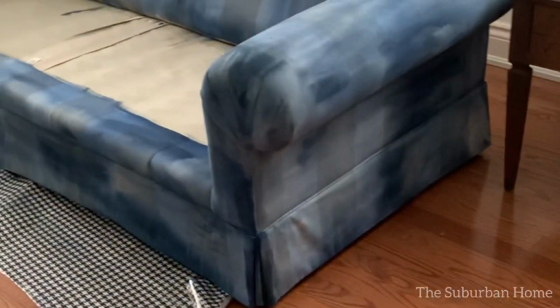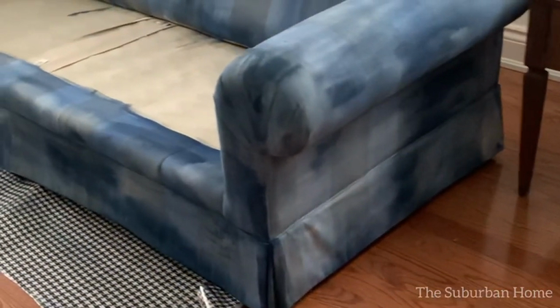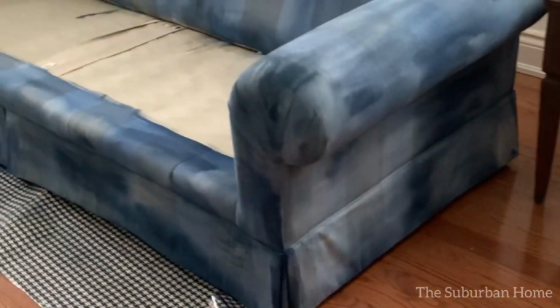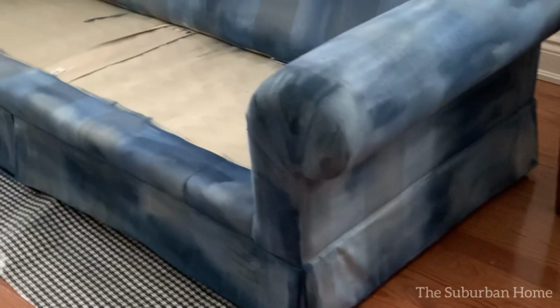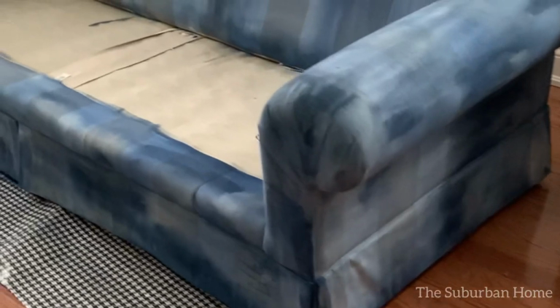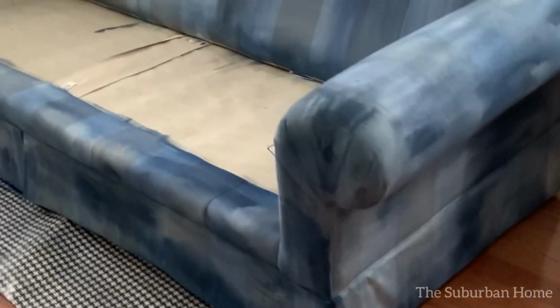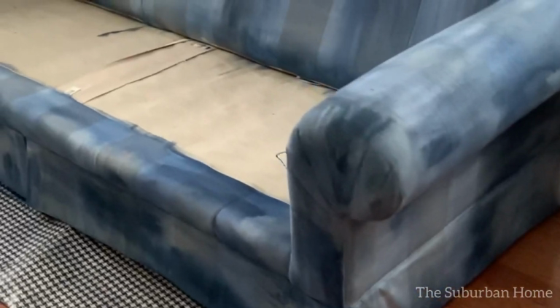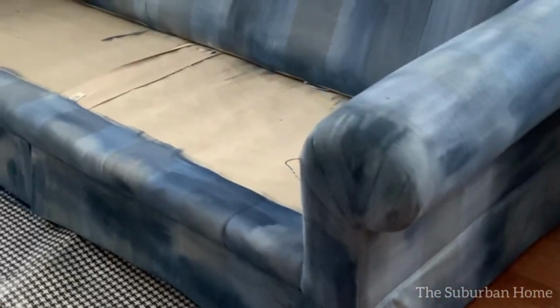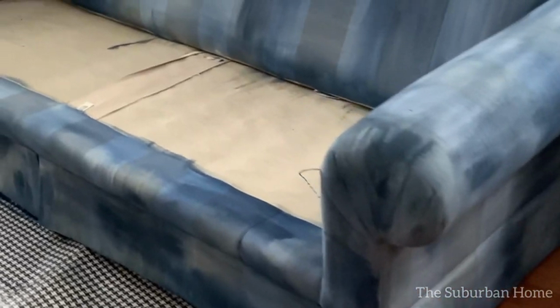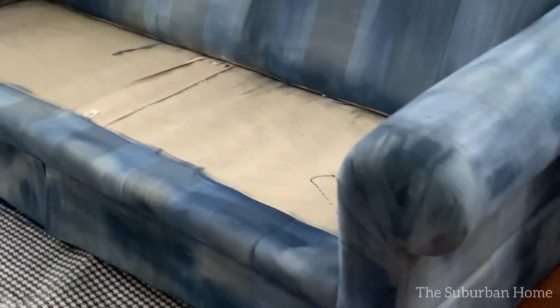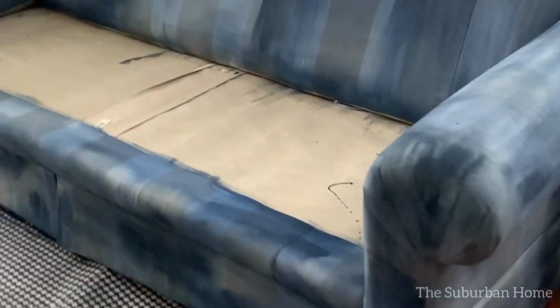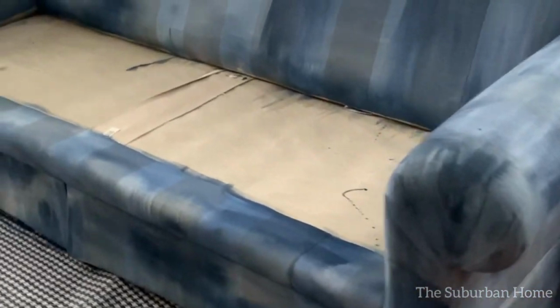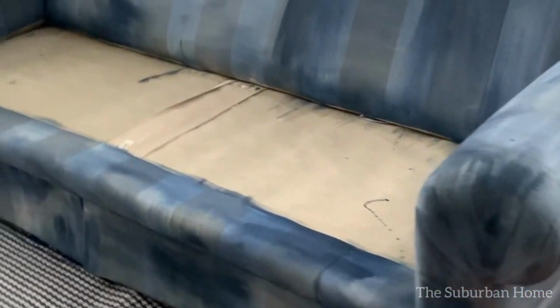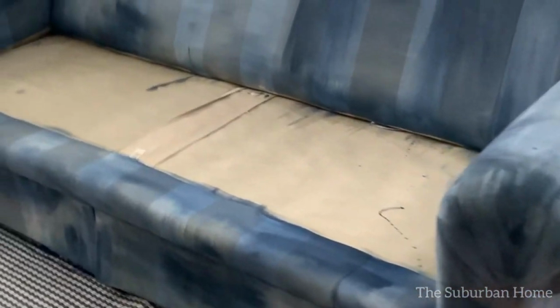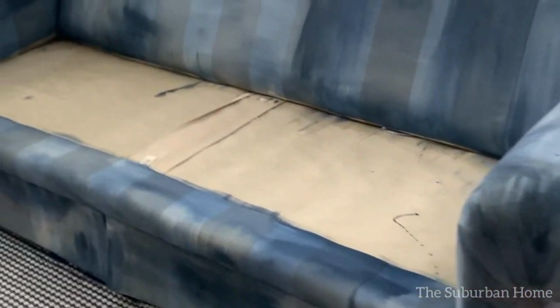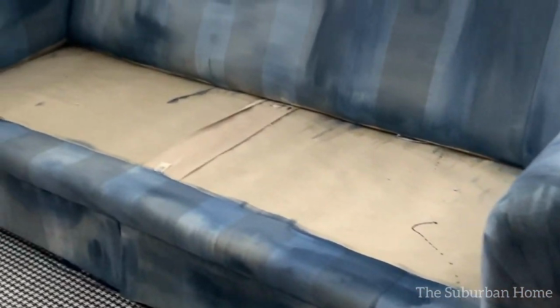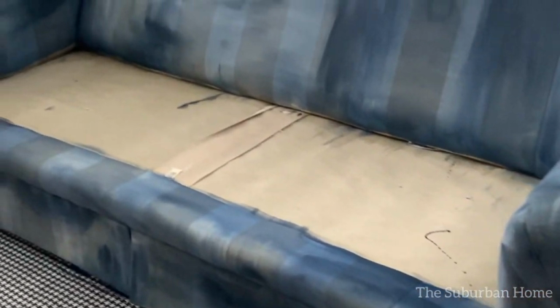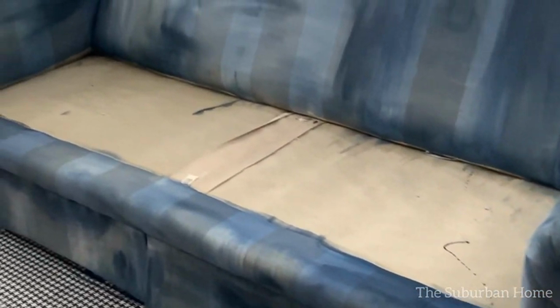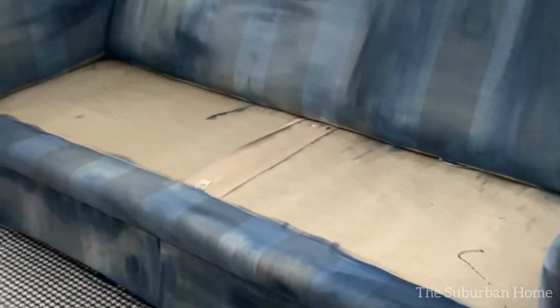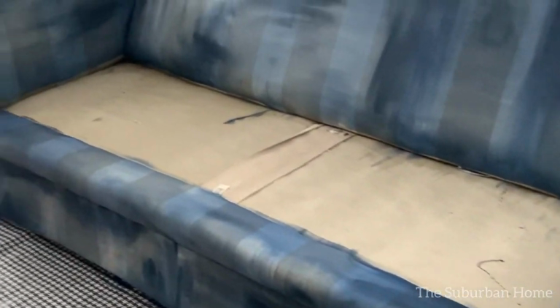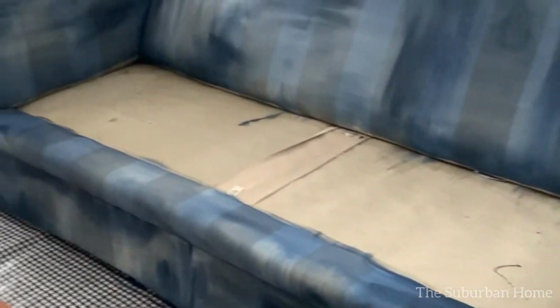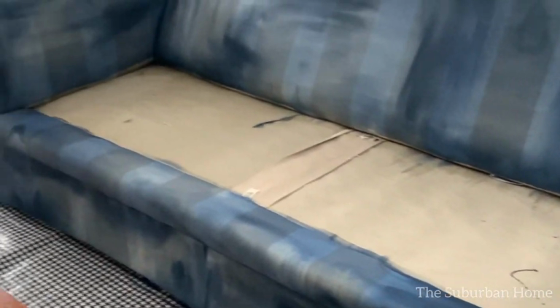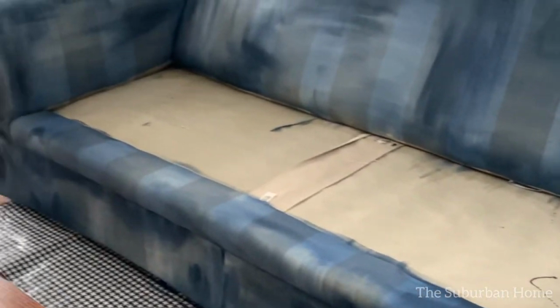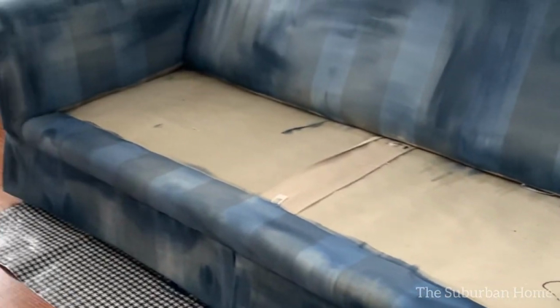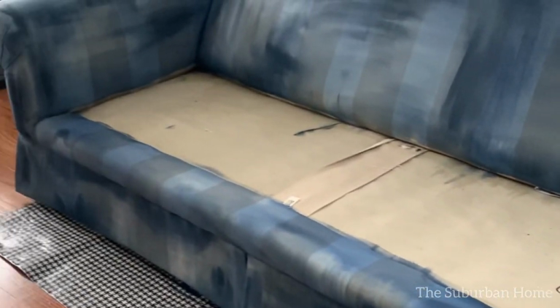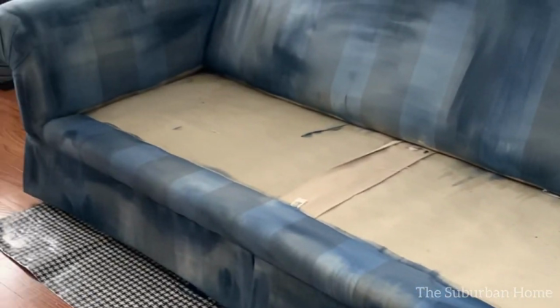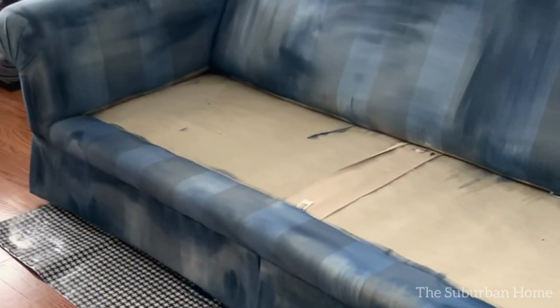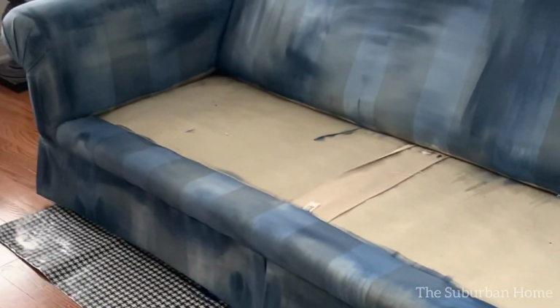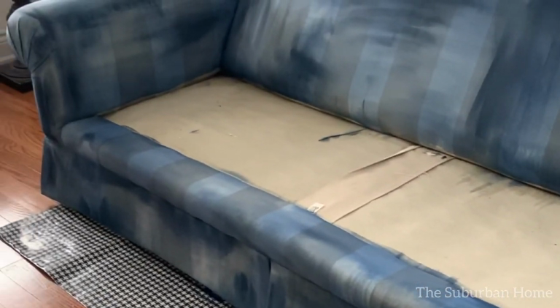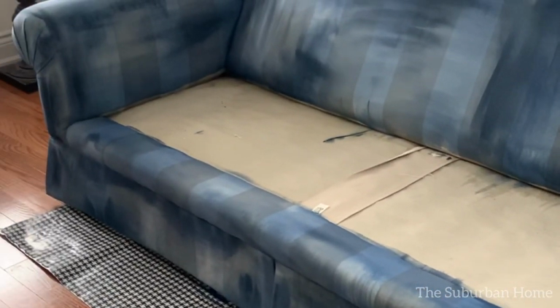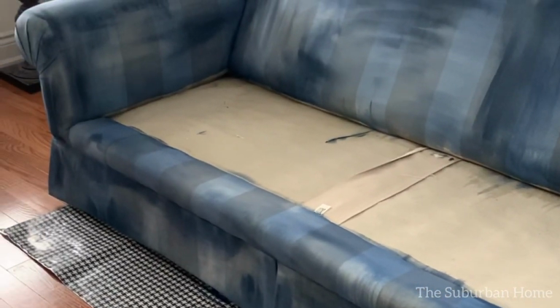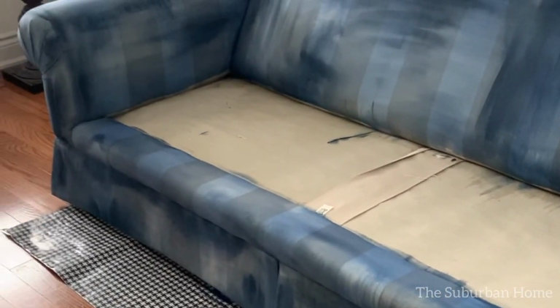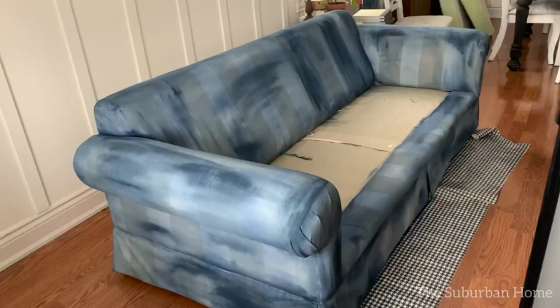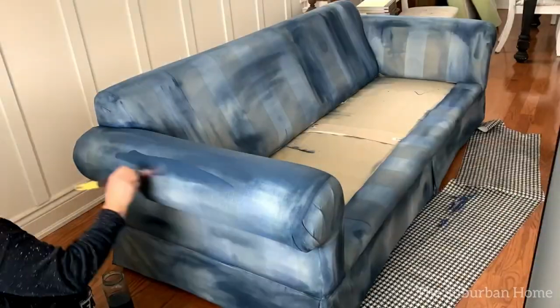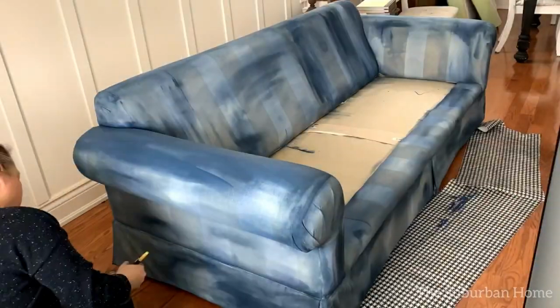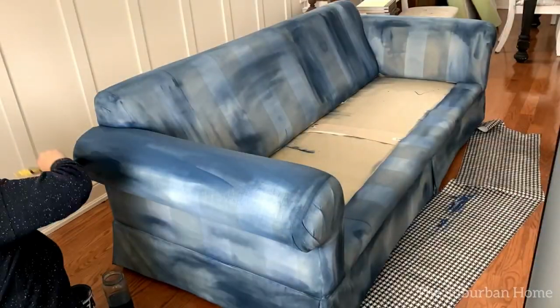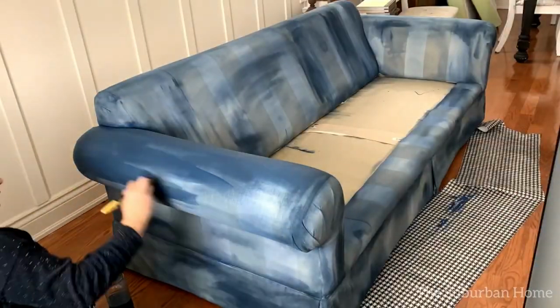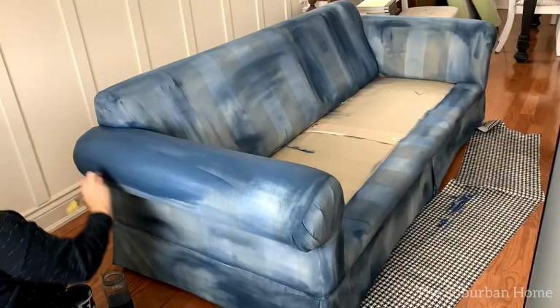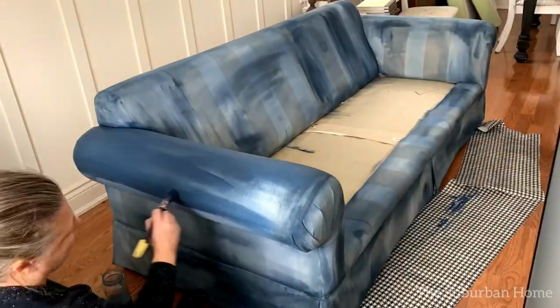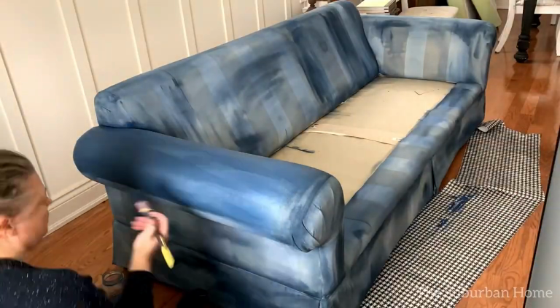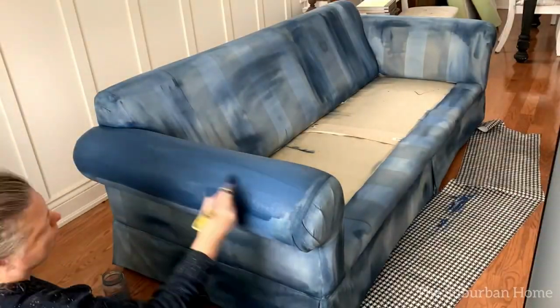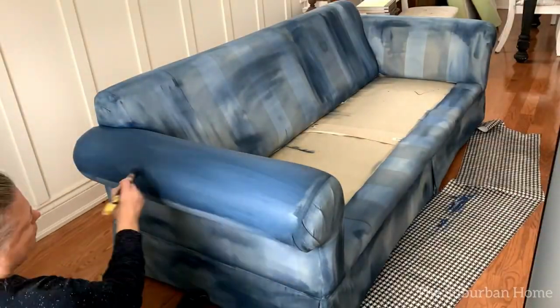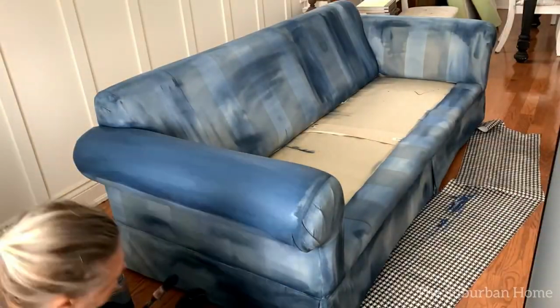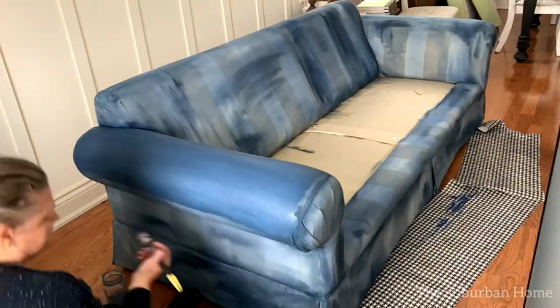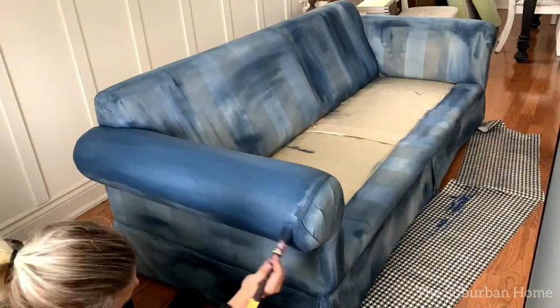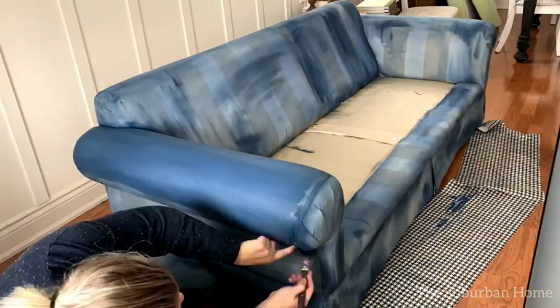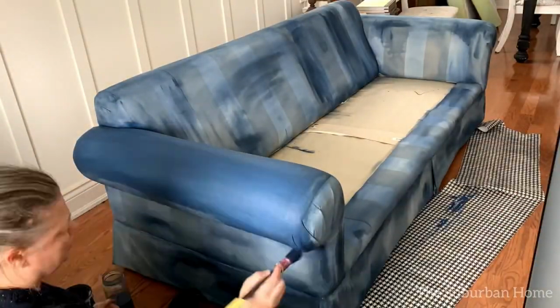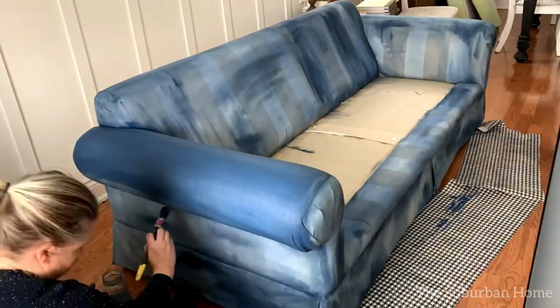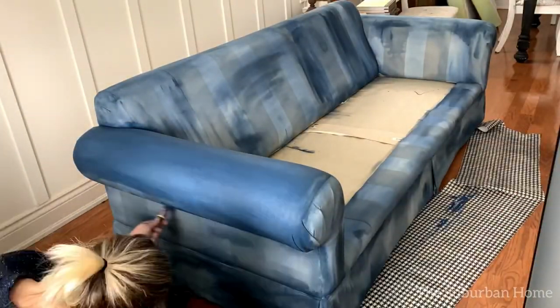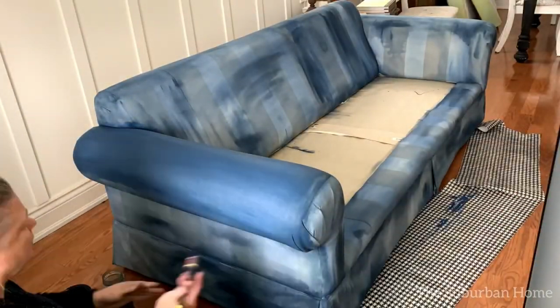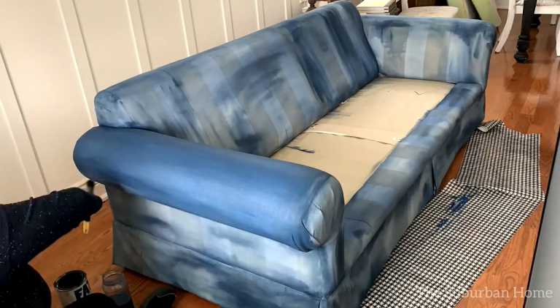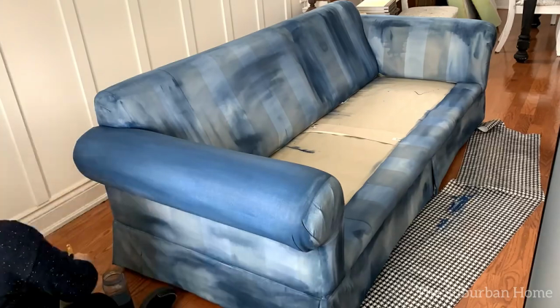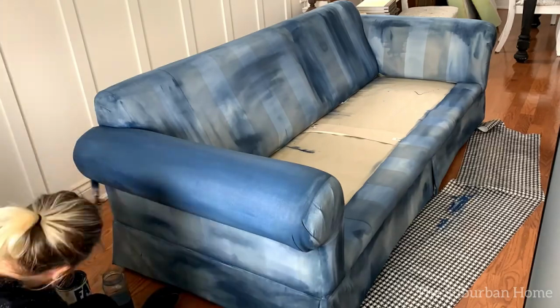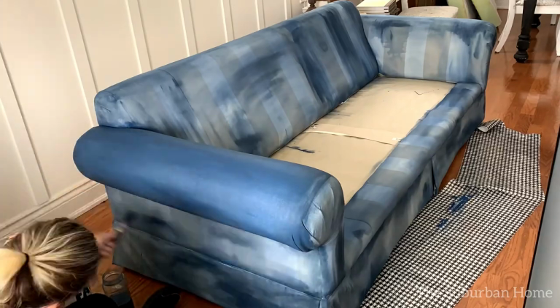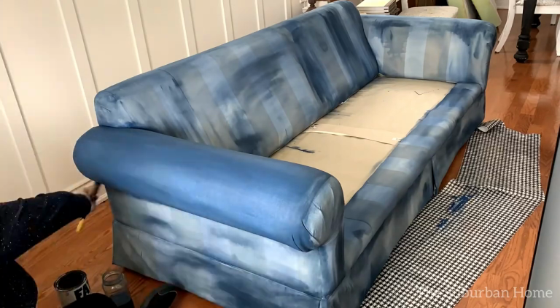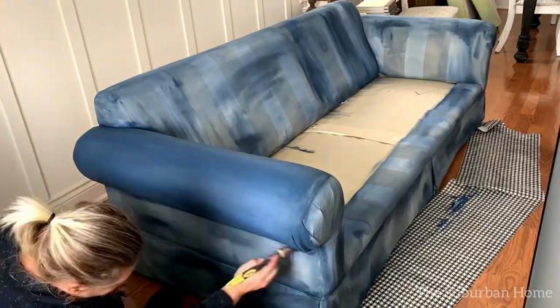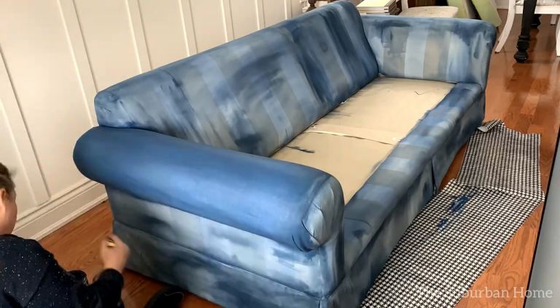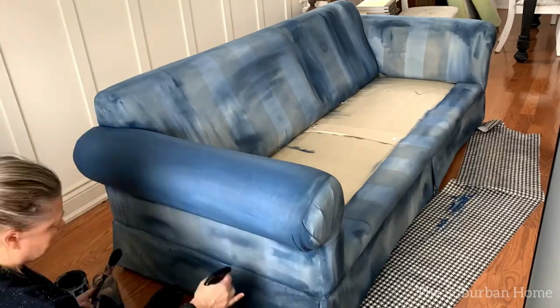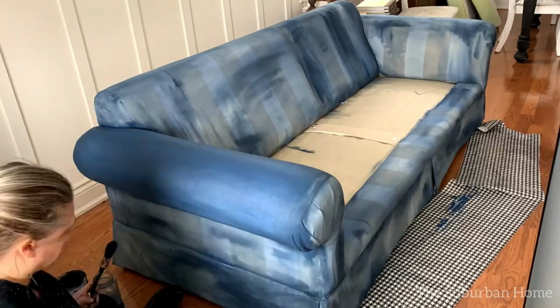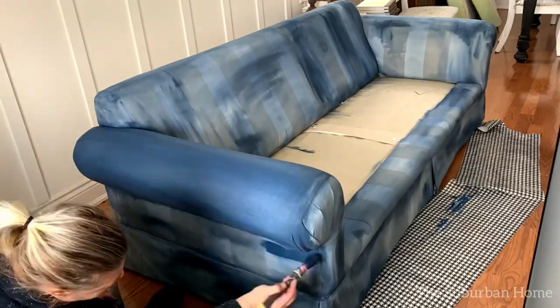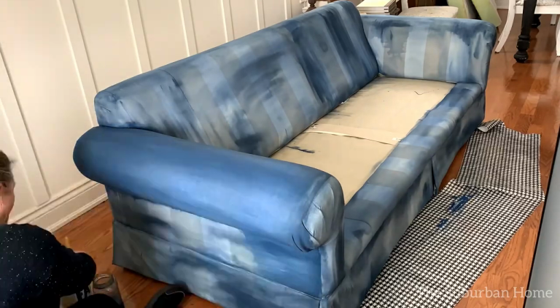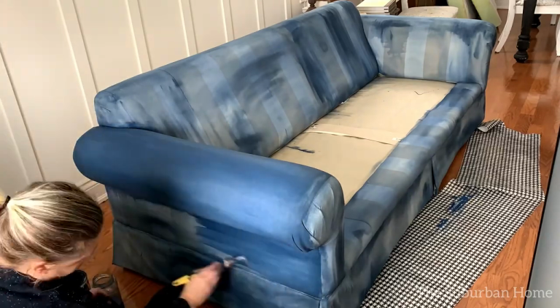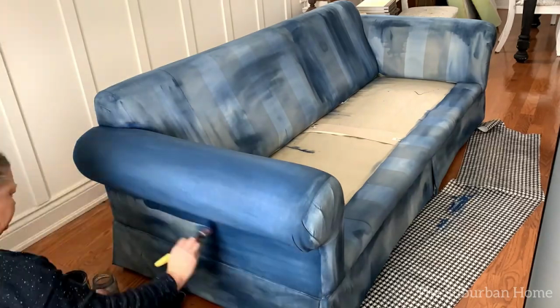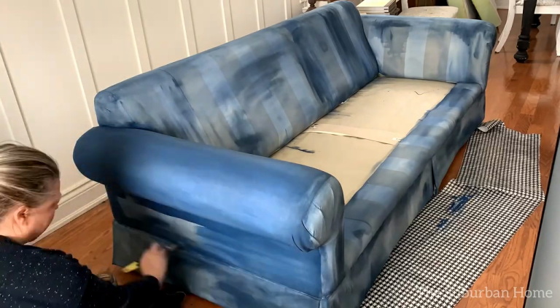This is what the sofa looks like with one coat of paint. Now onto the second coat — it's the same process.